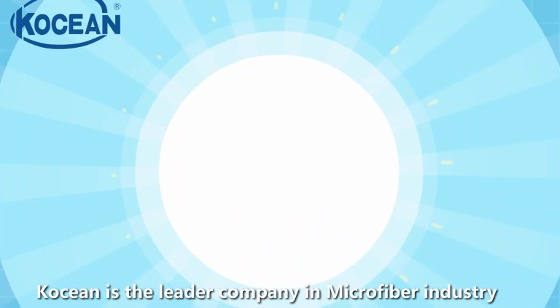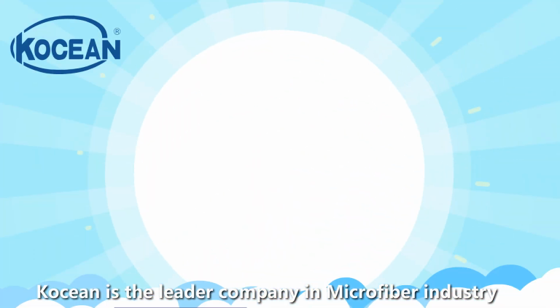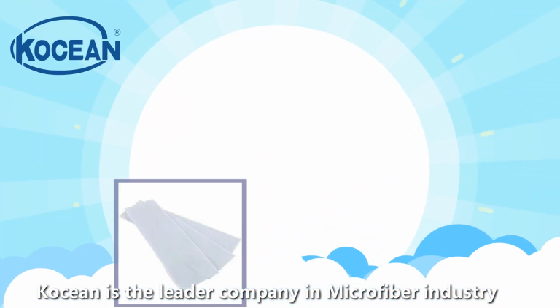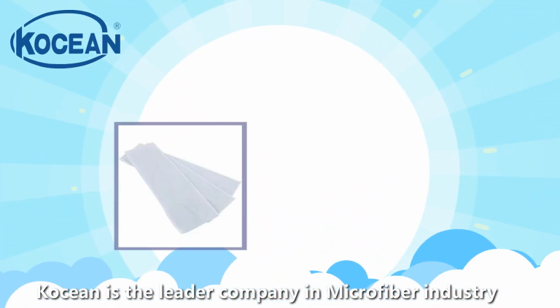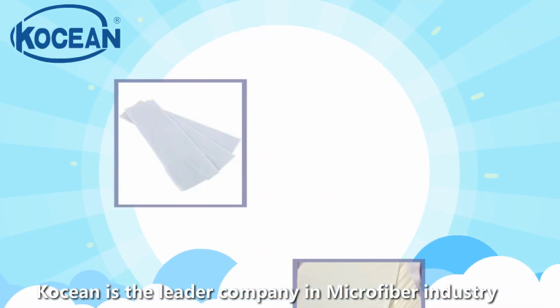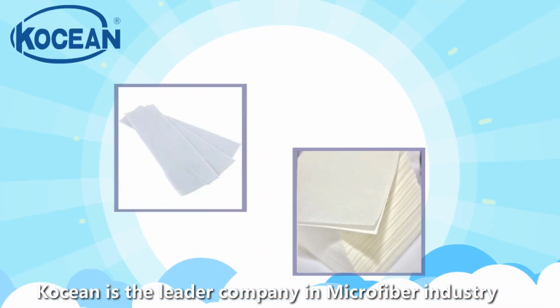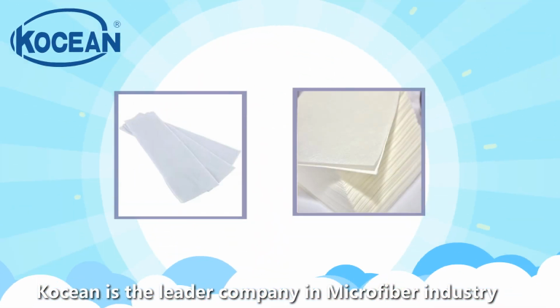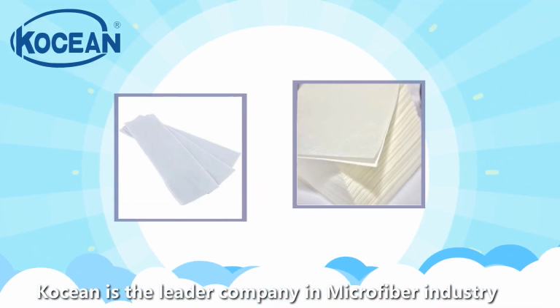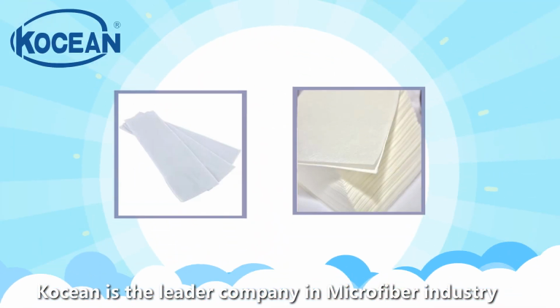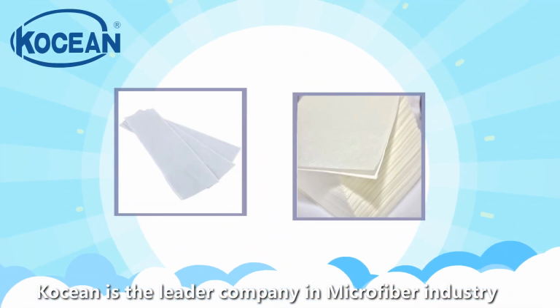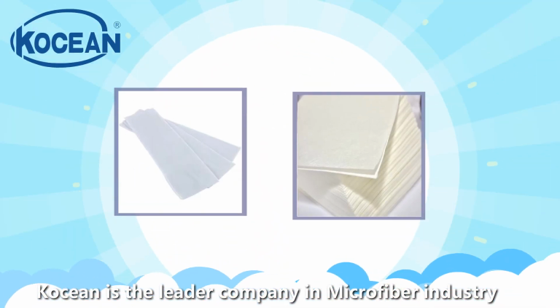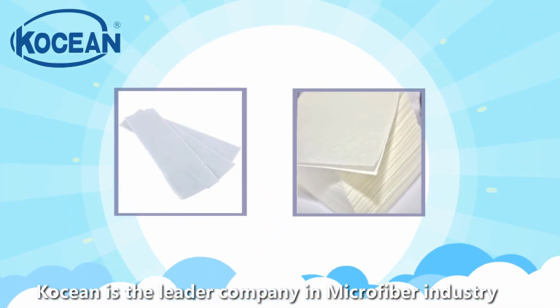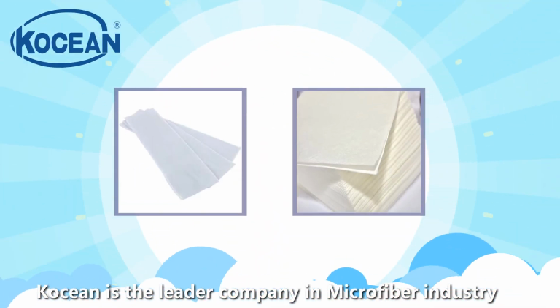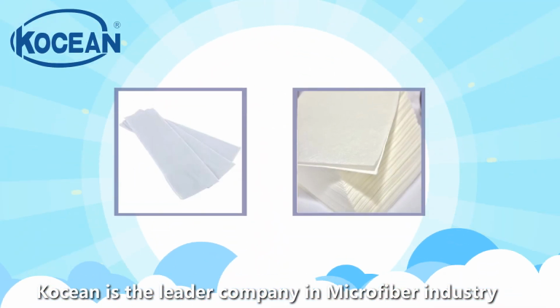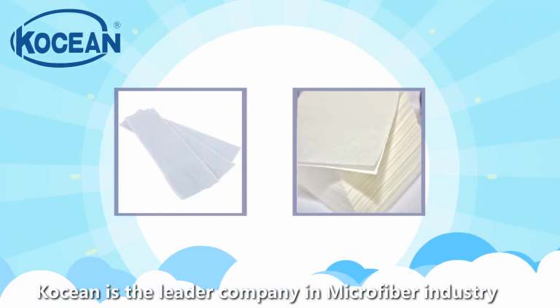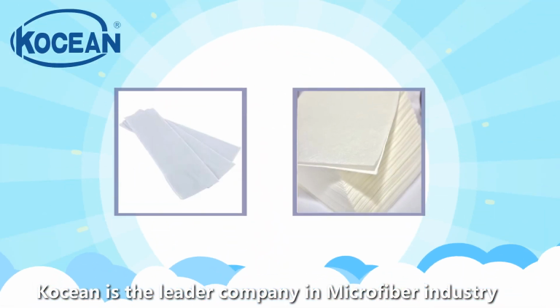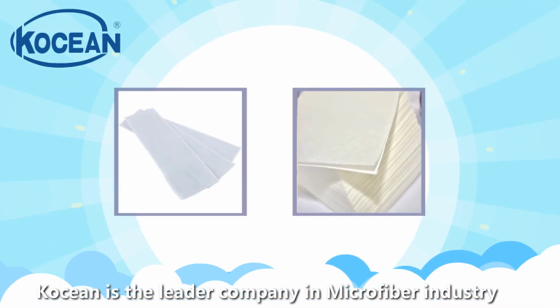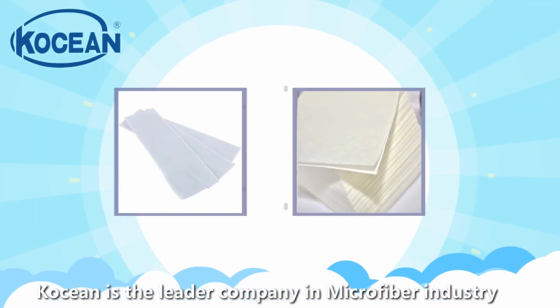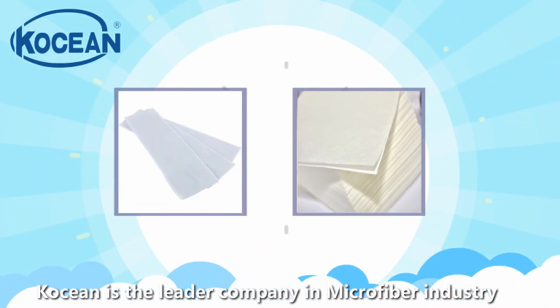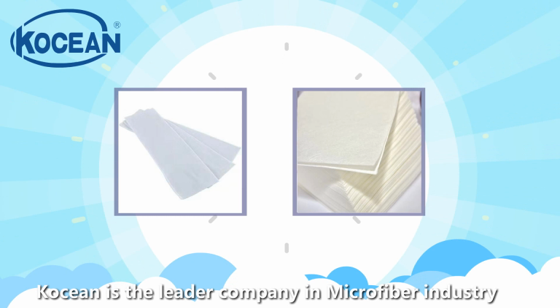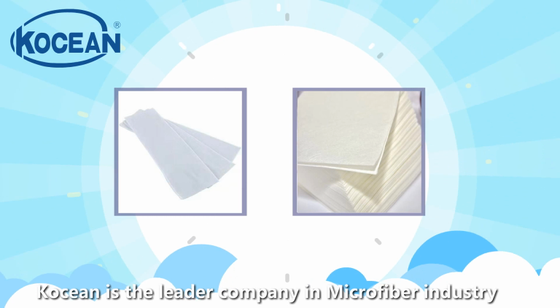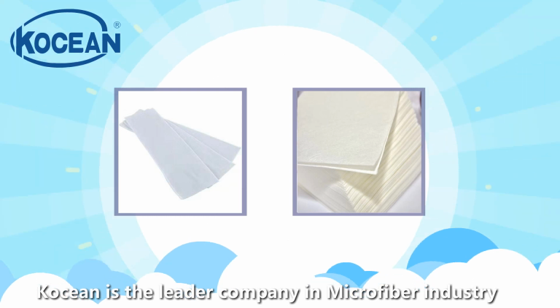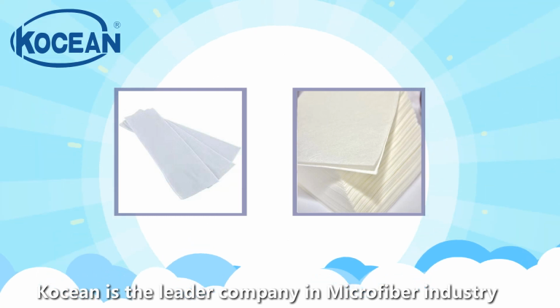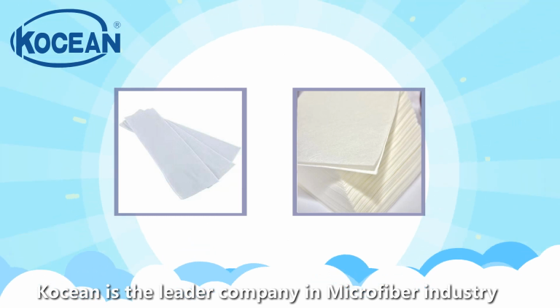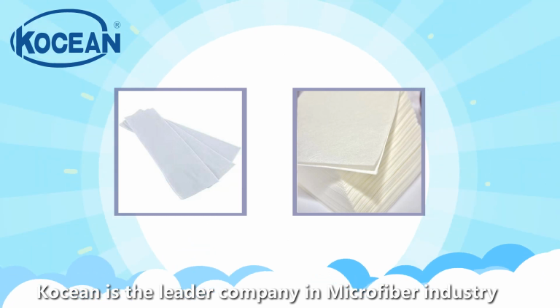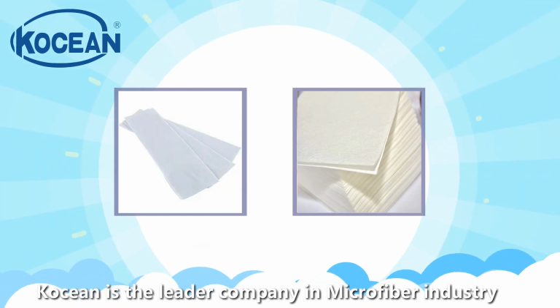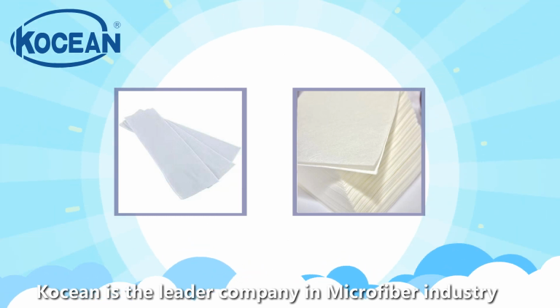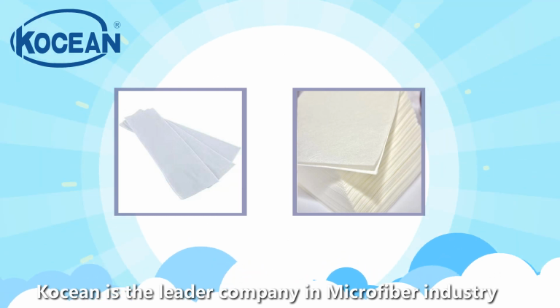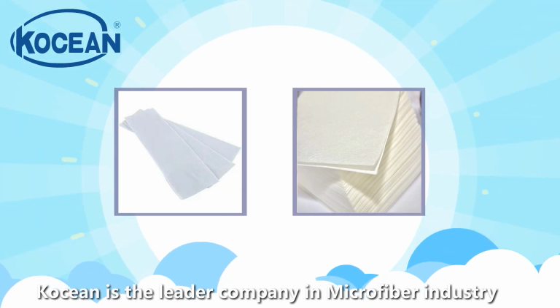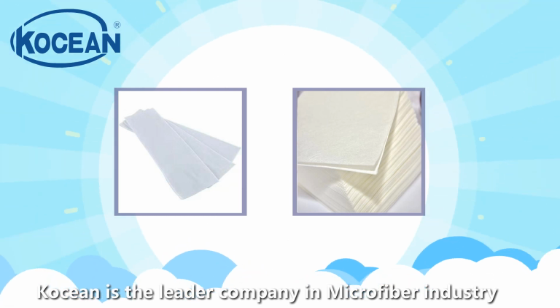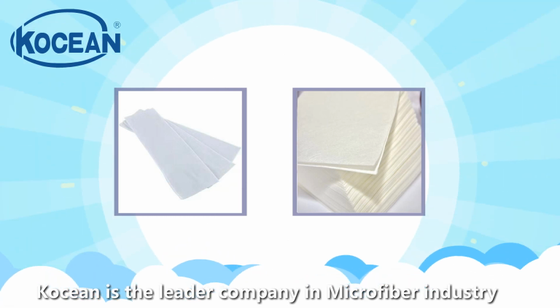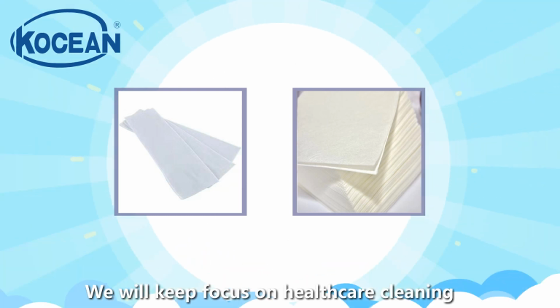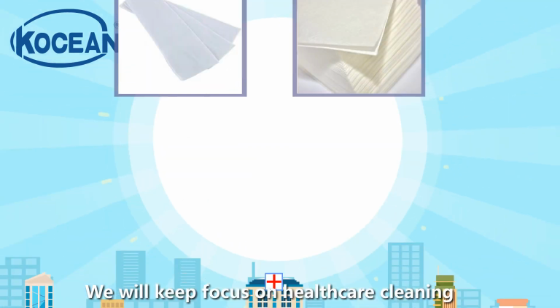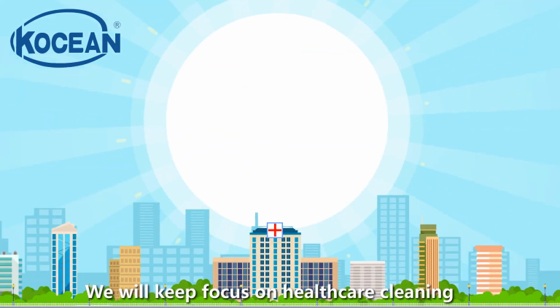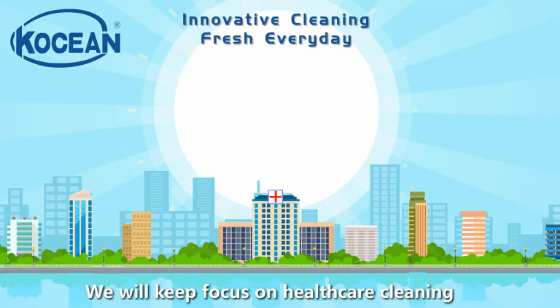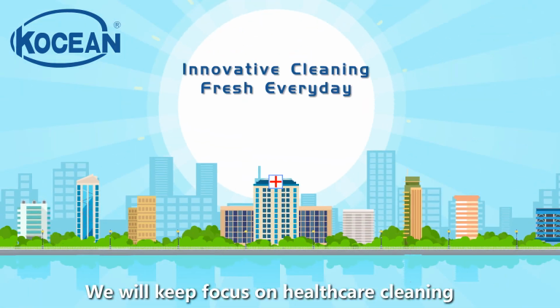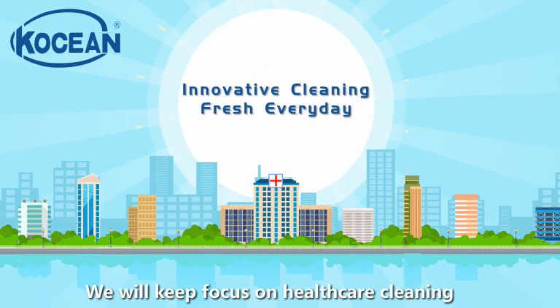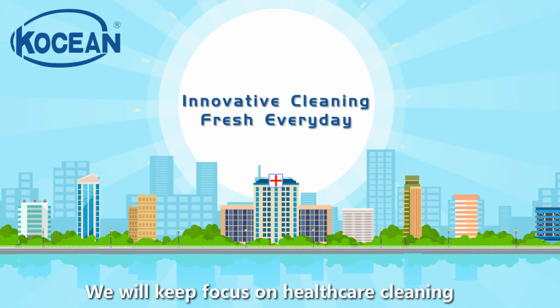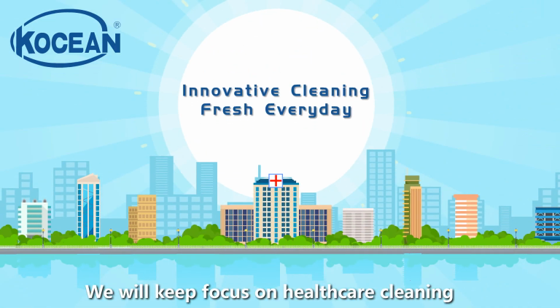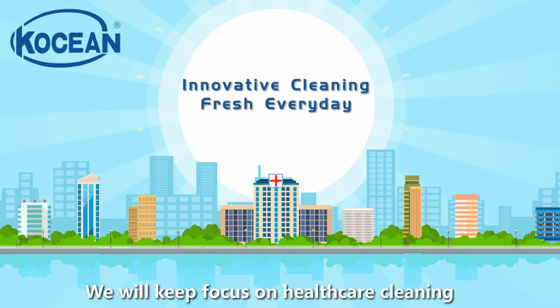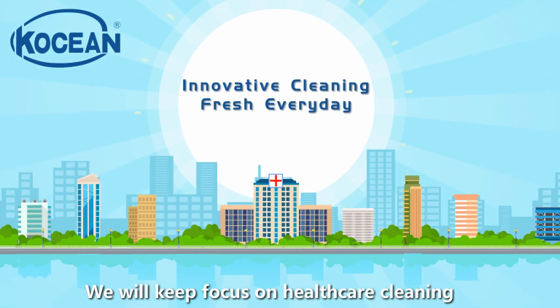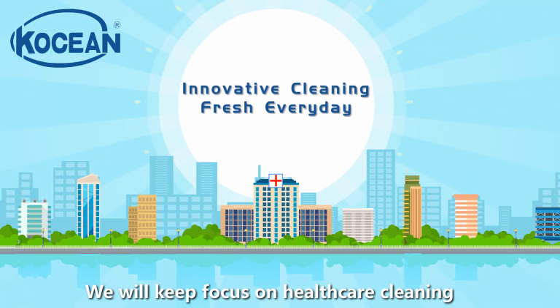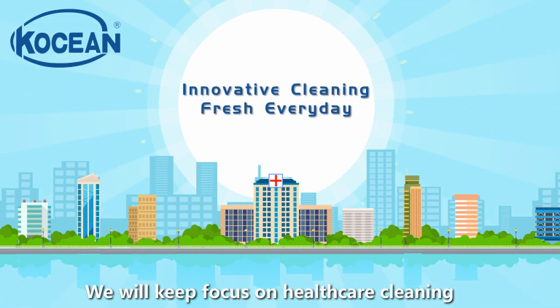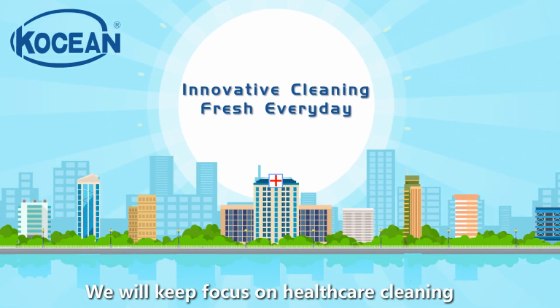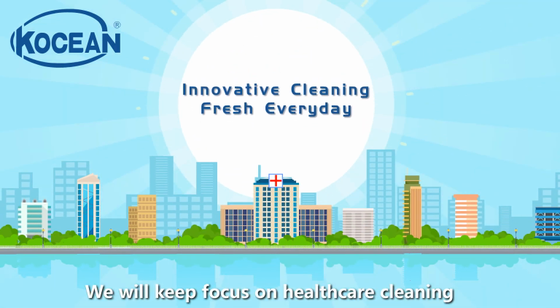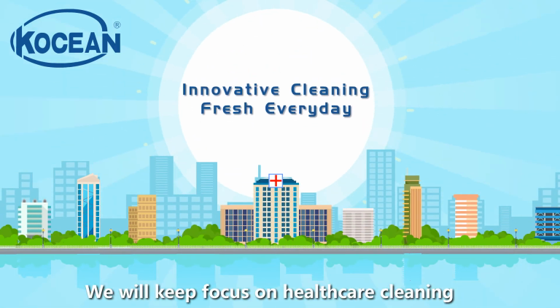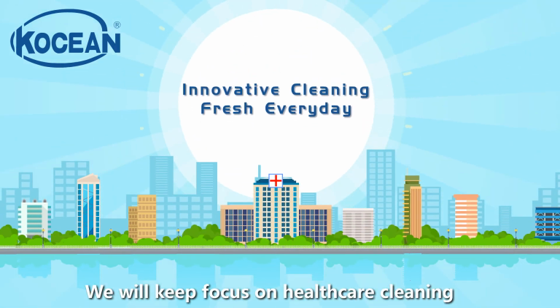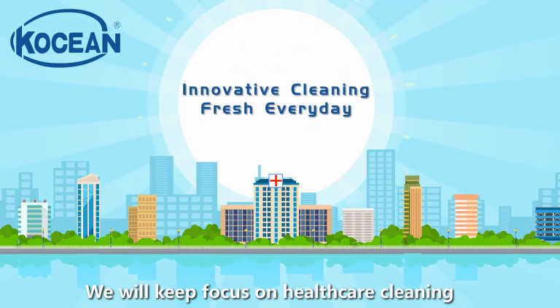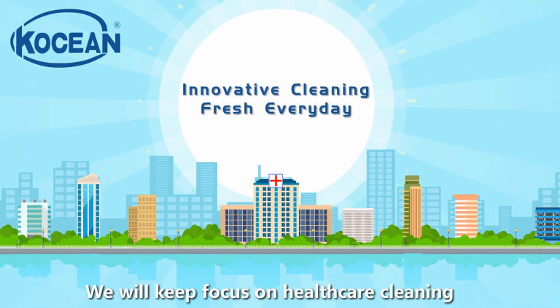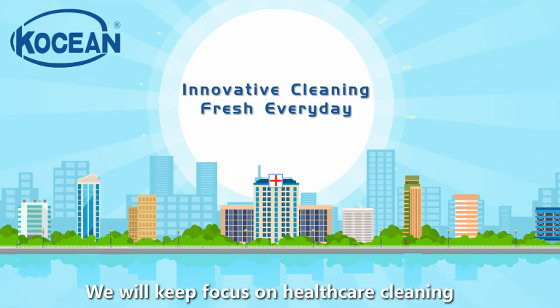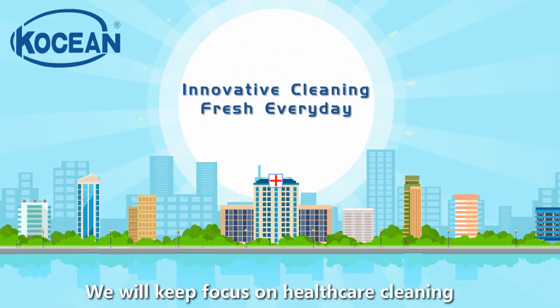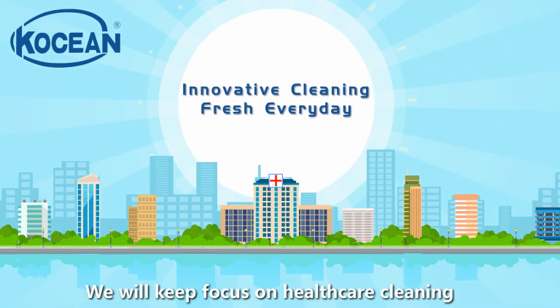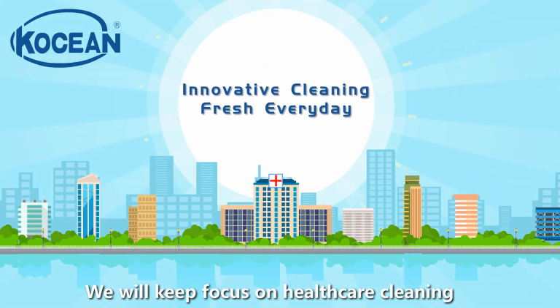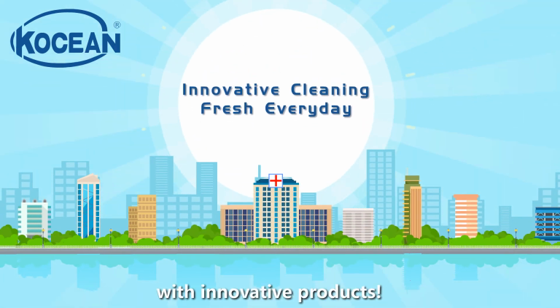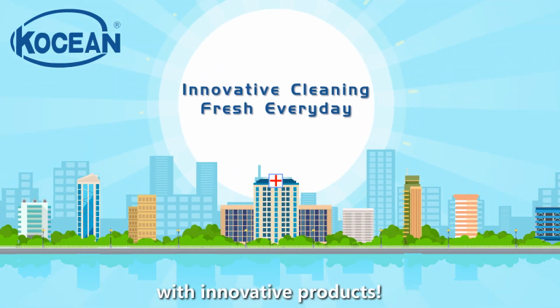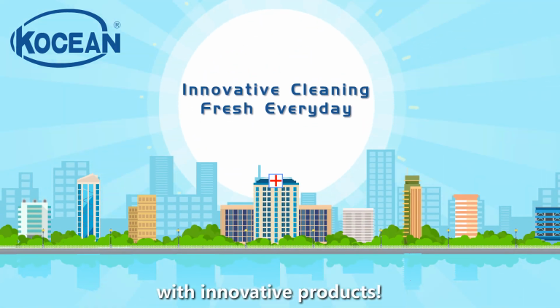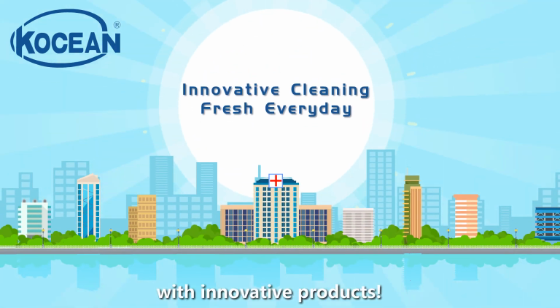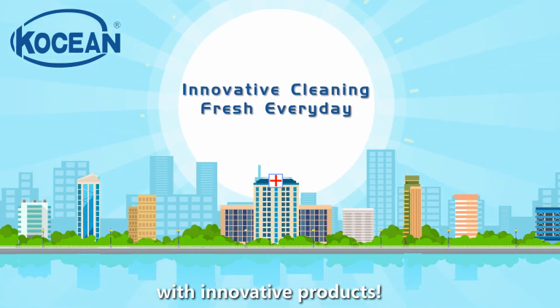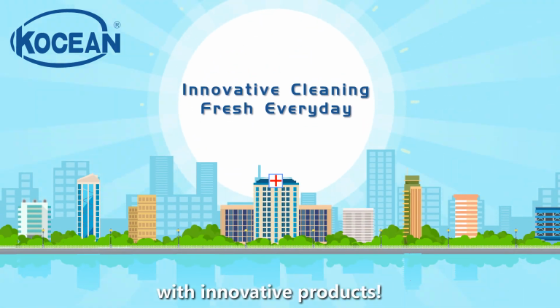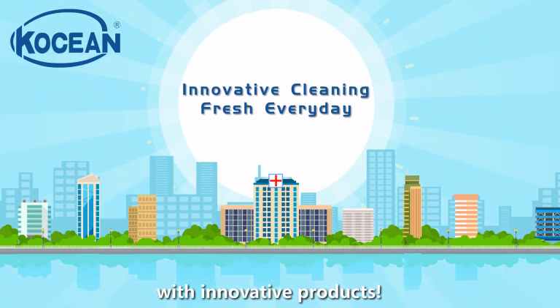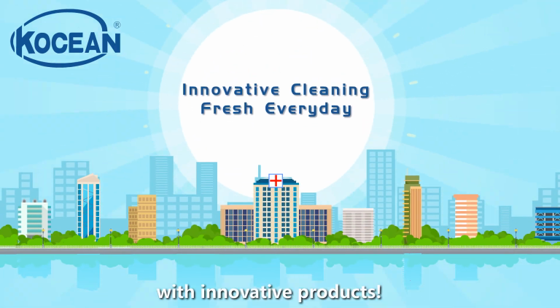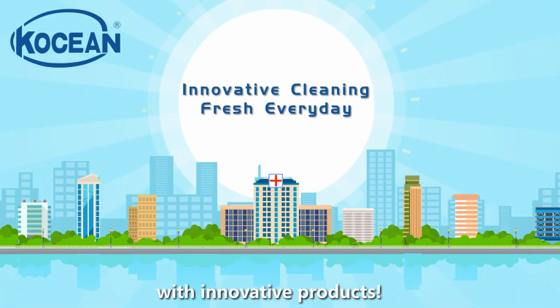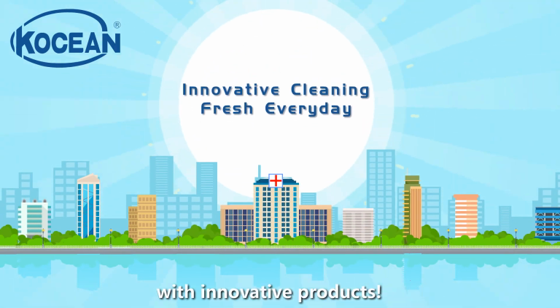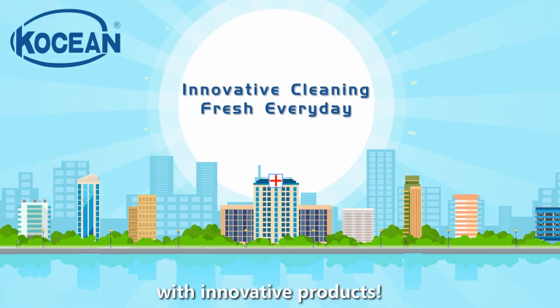Koshin is the leading company in the microfiber industry. We will keep our focus on healthcare cleaning with innovative products.